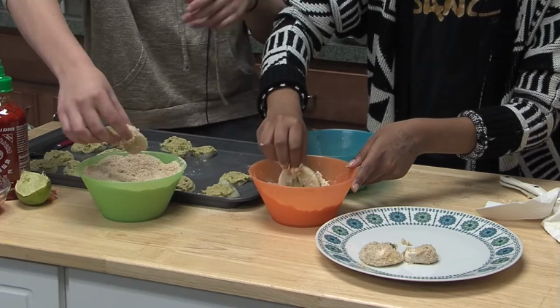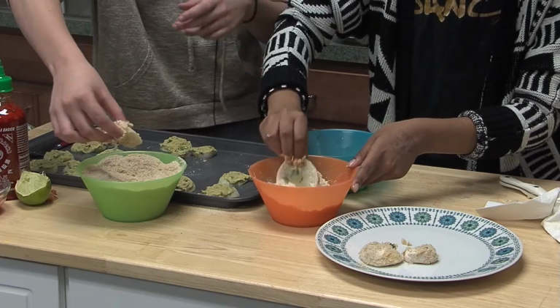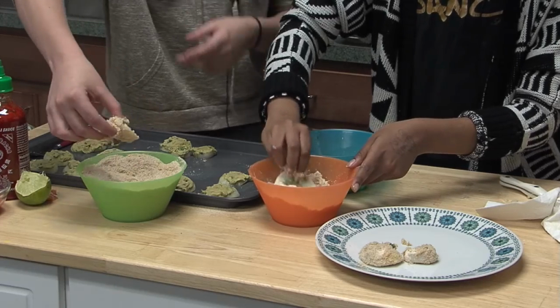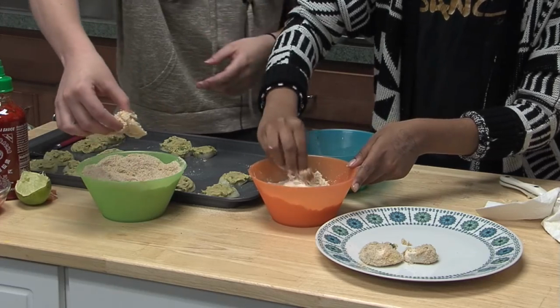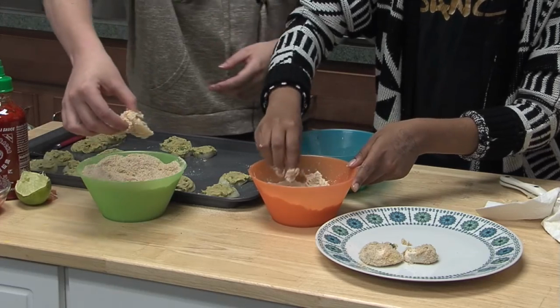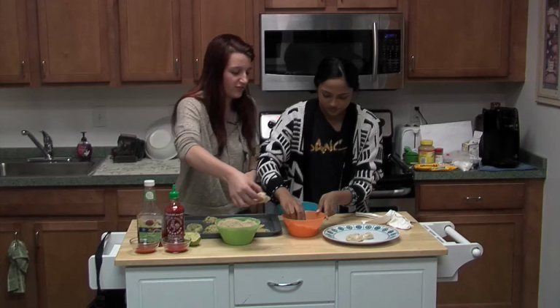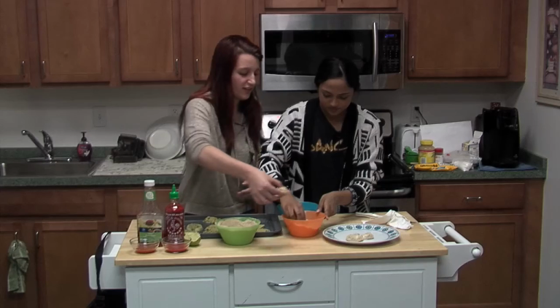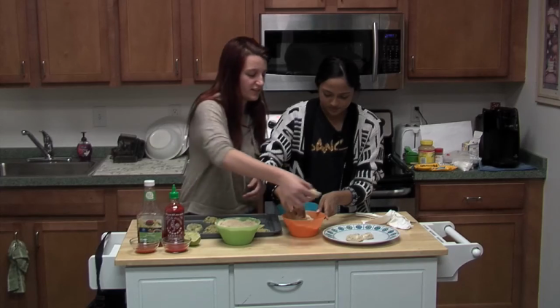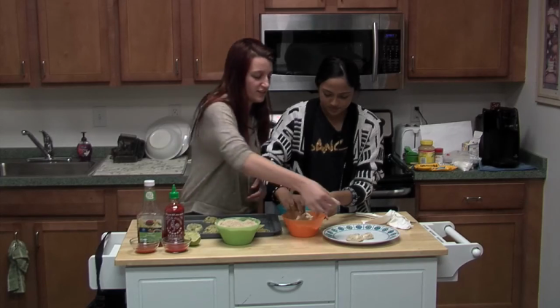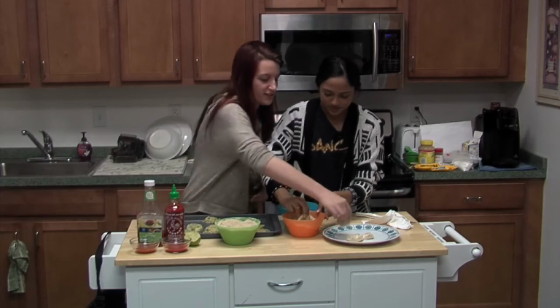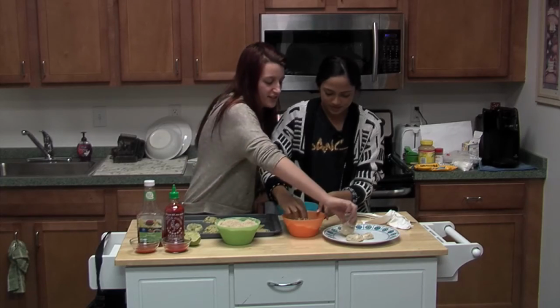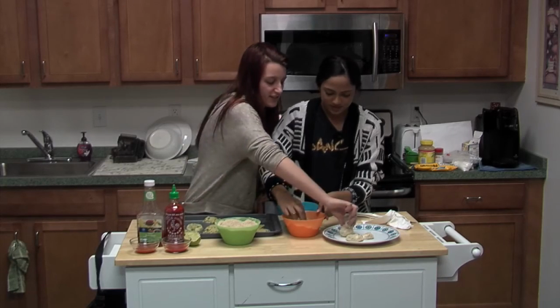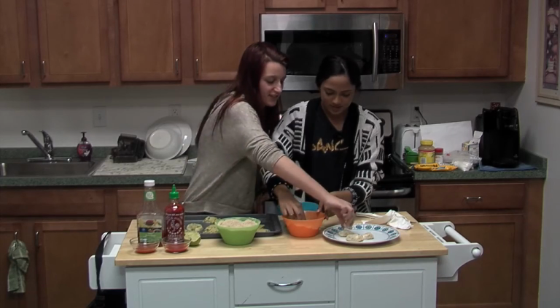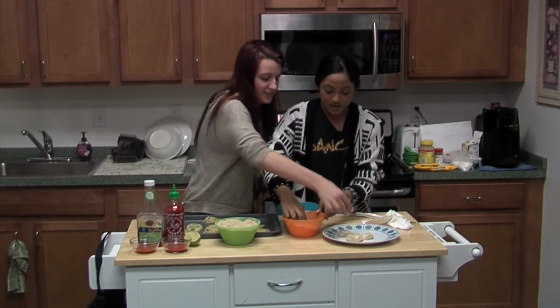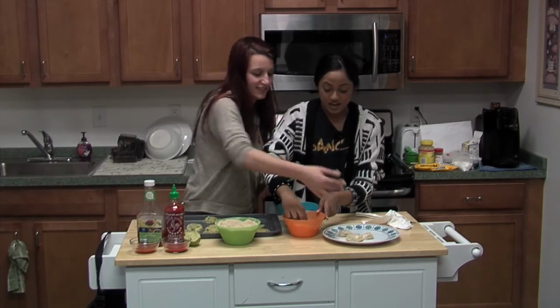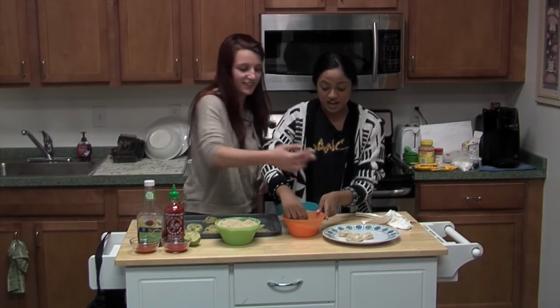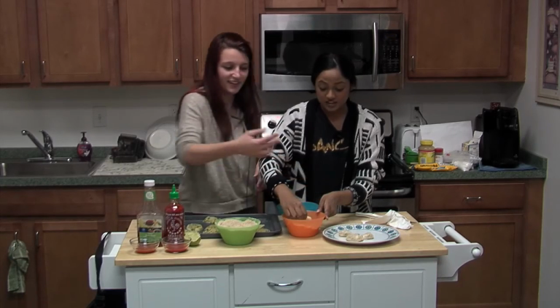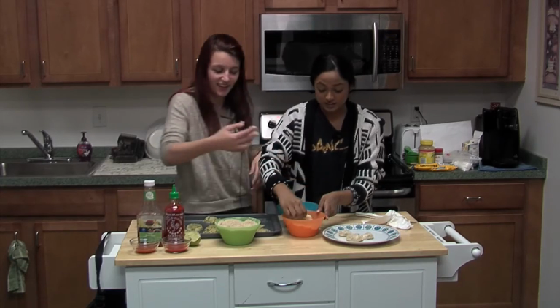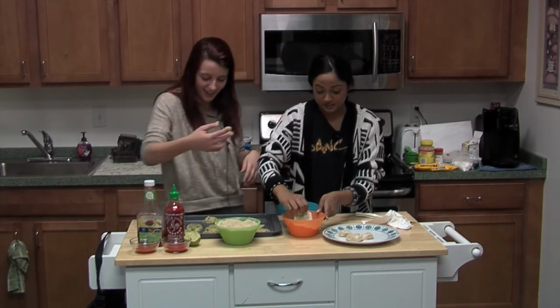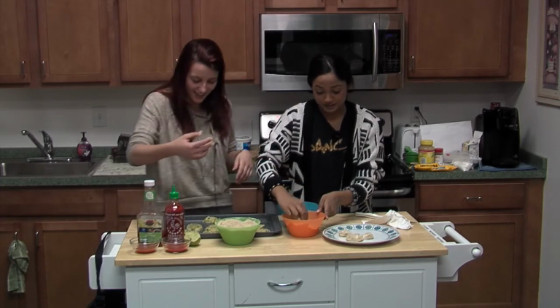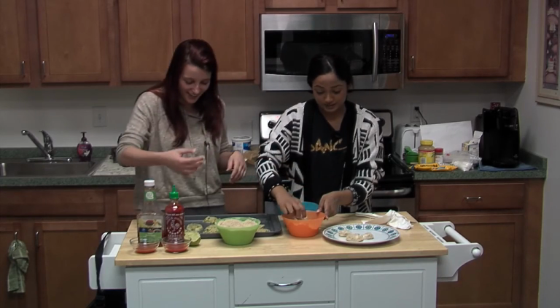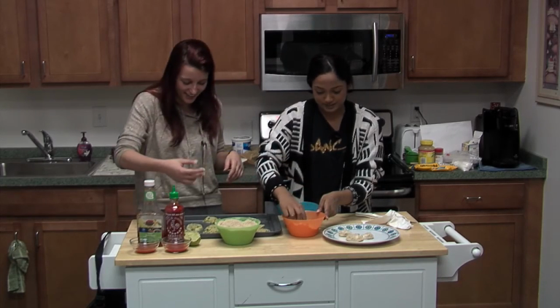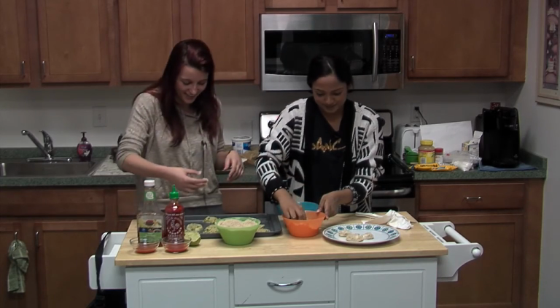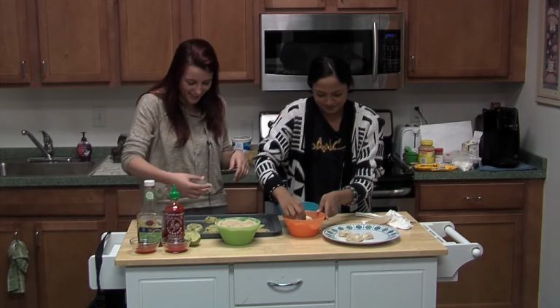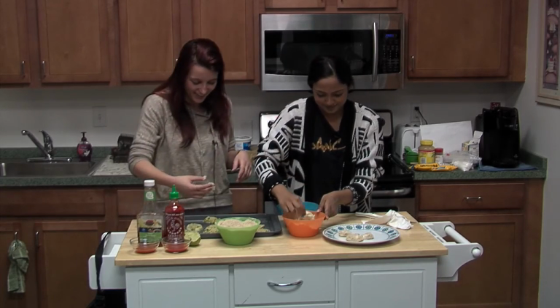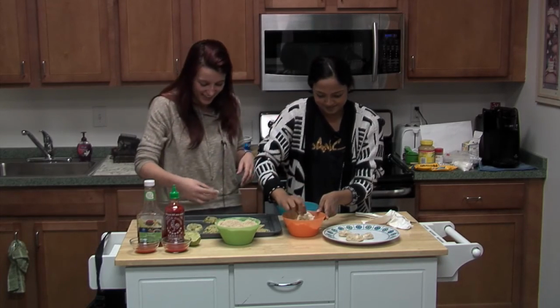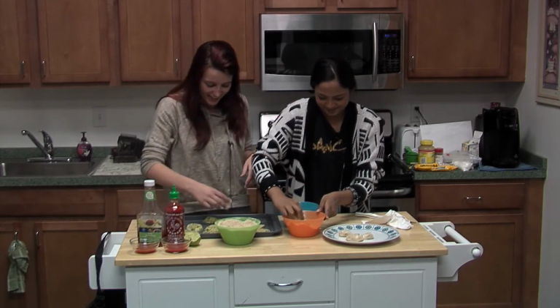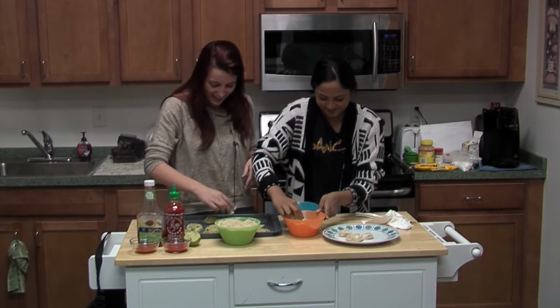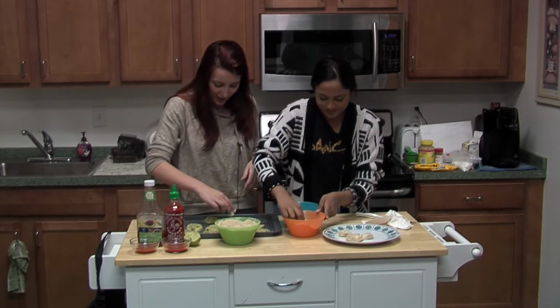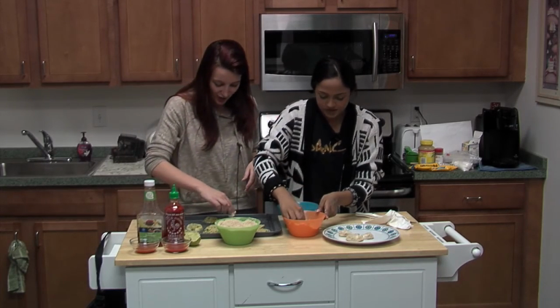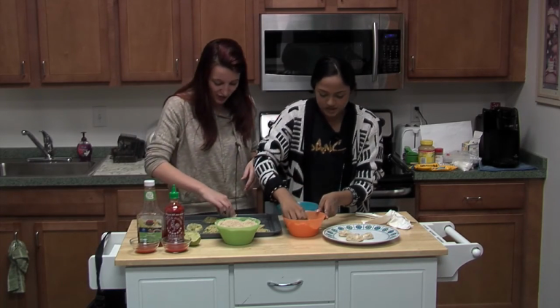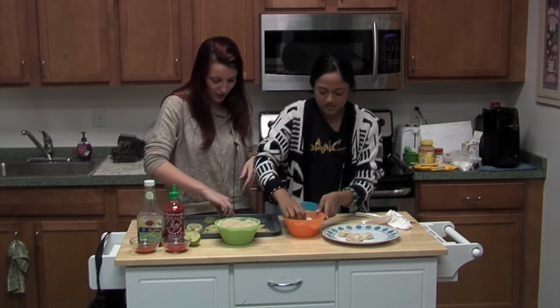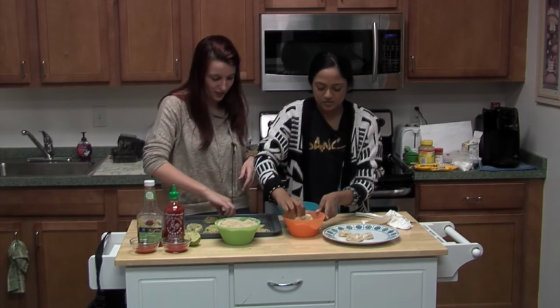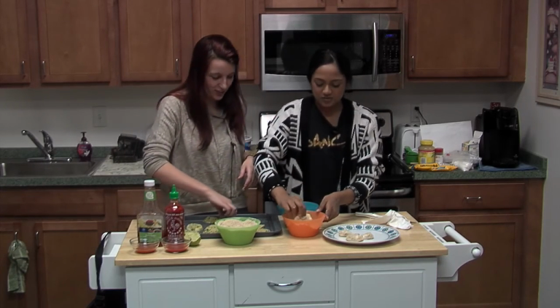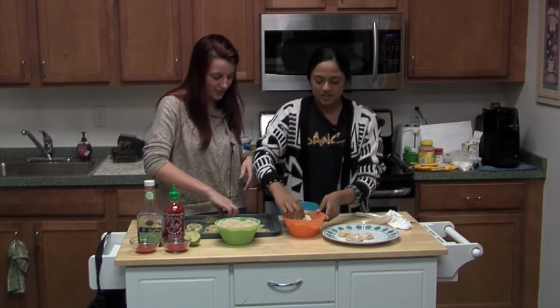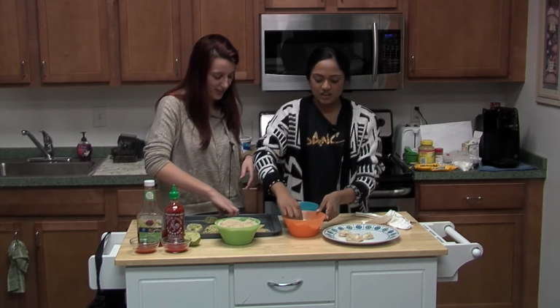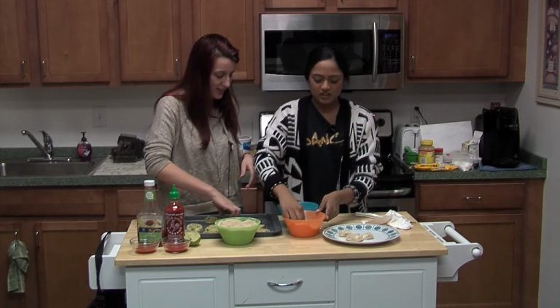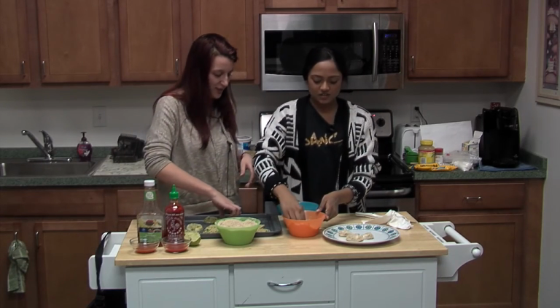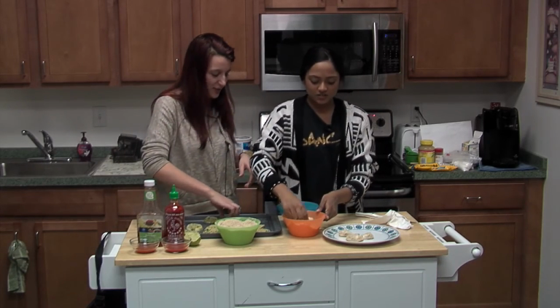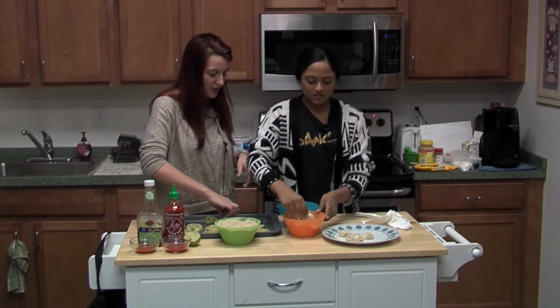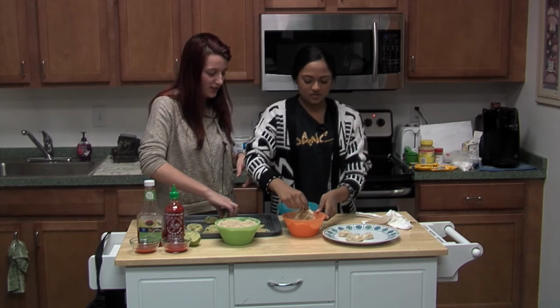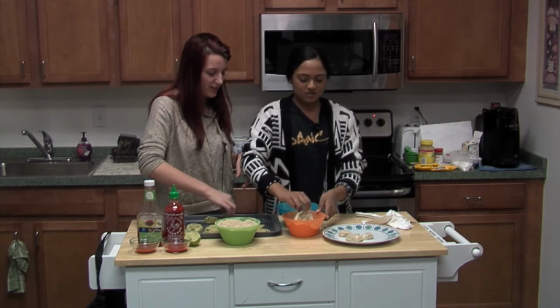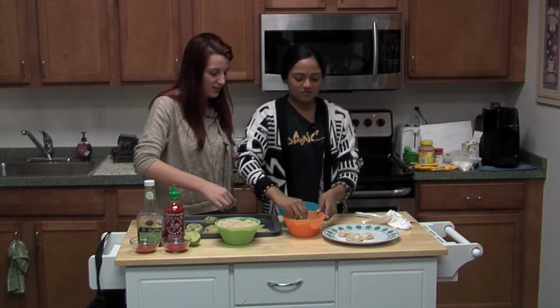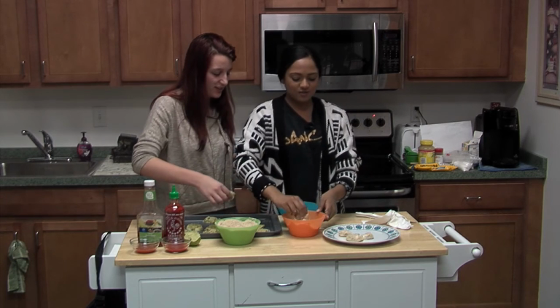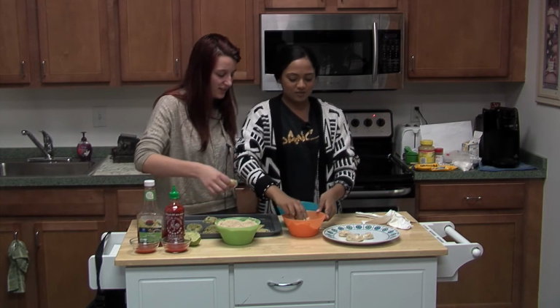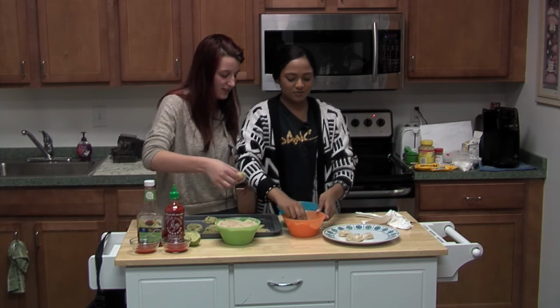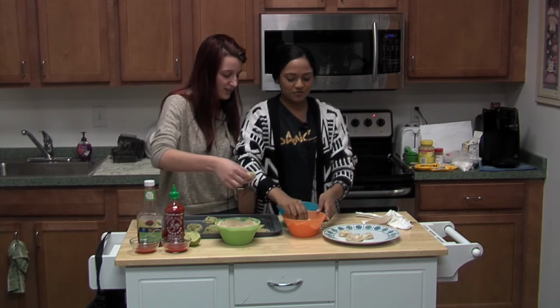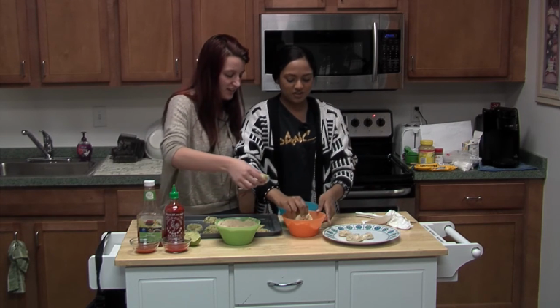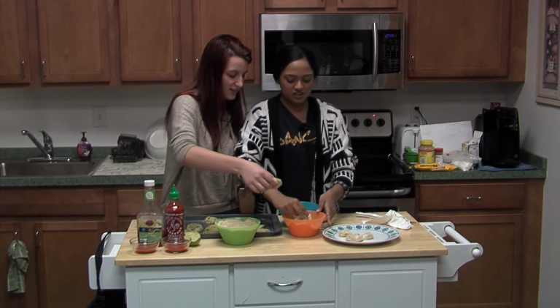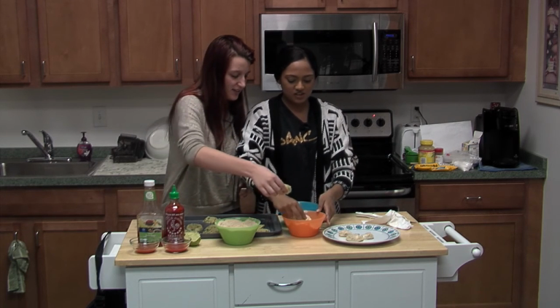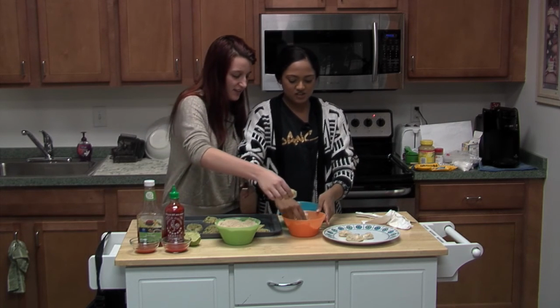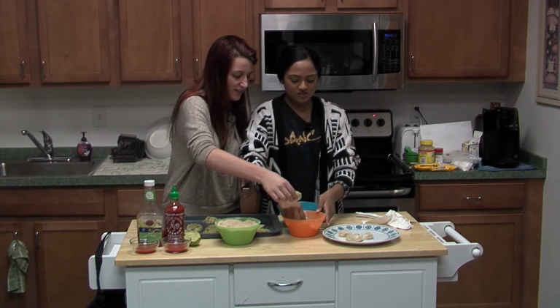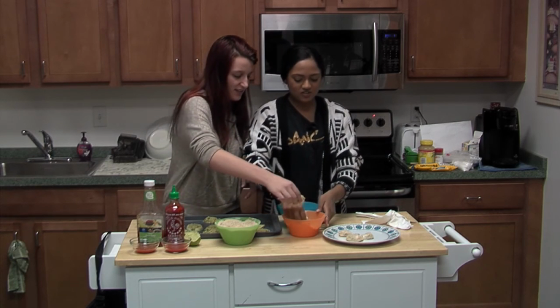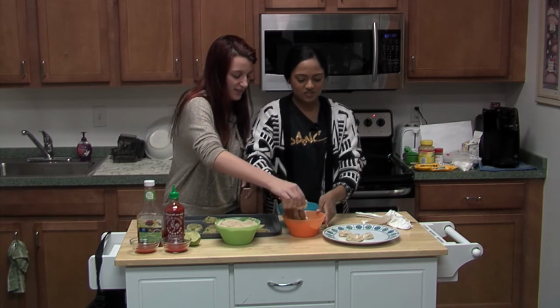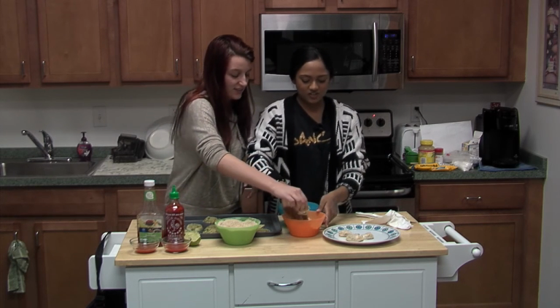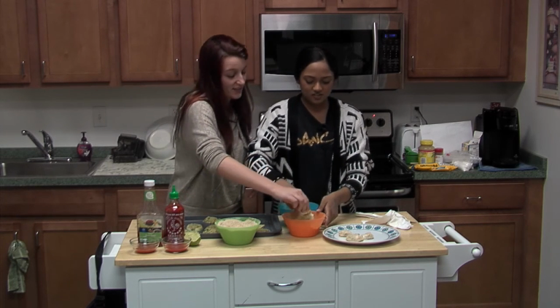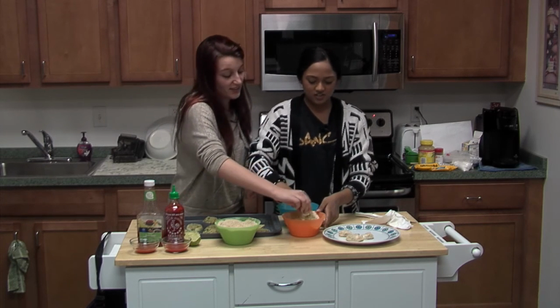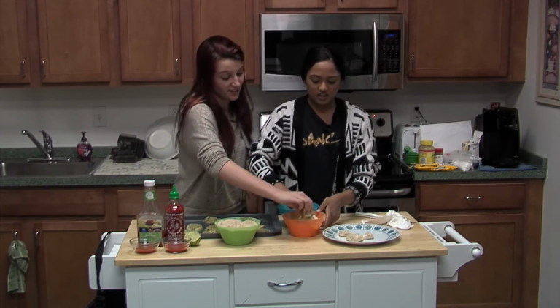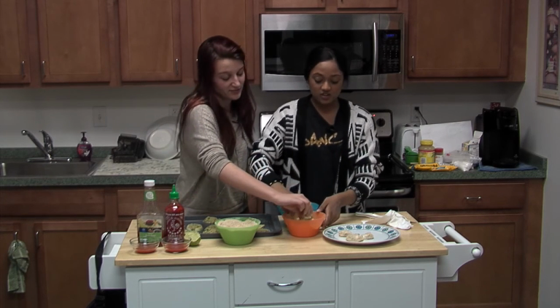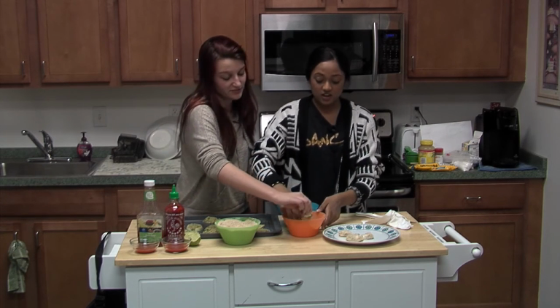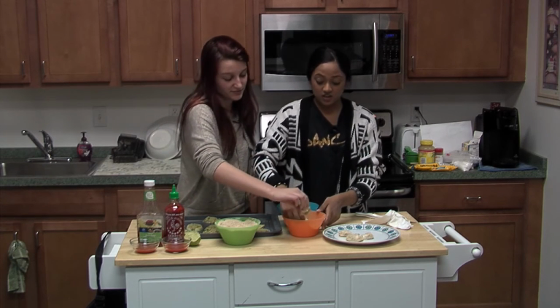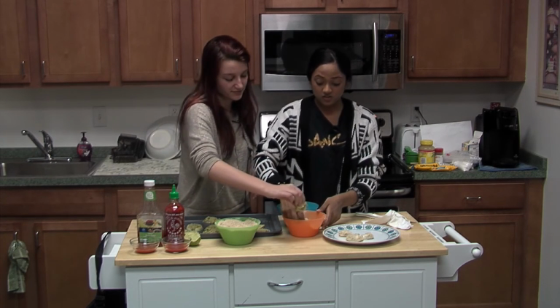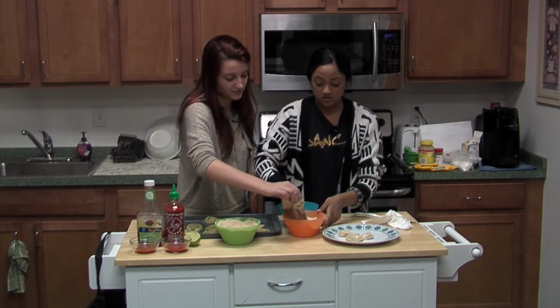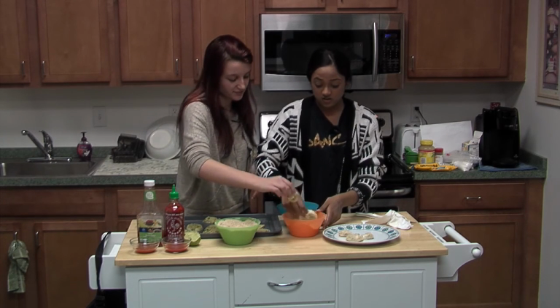Fingers get very dirty. It's a really good recipe for kids because we can get their hands dirty.